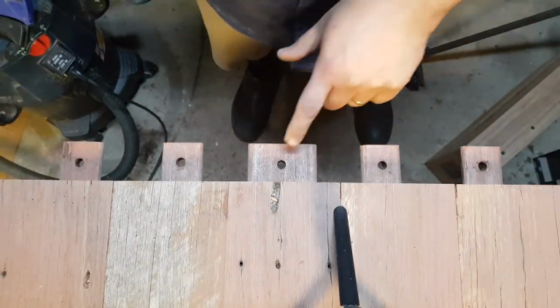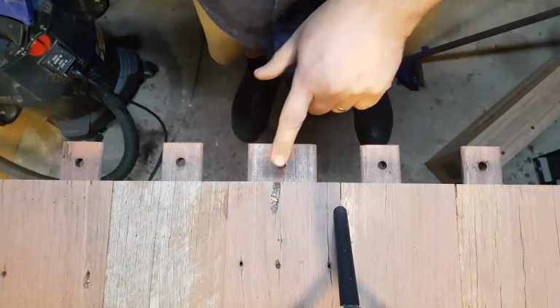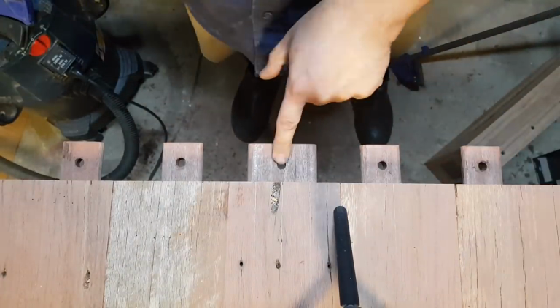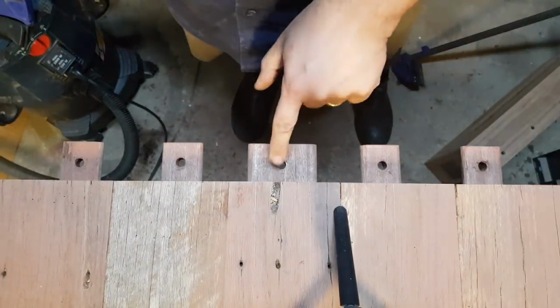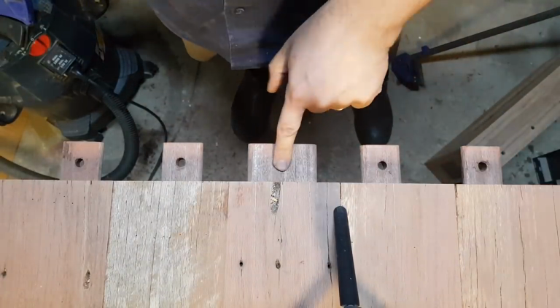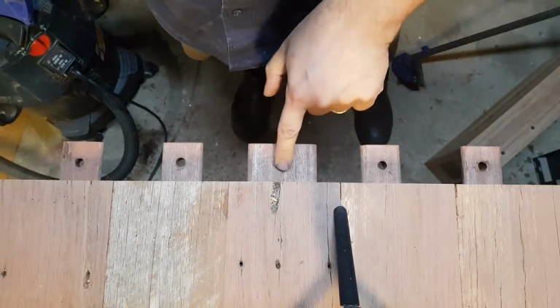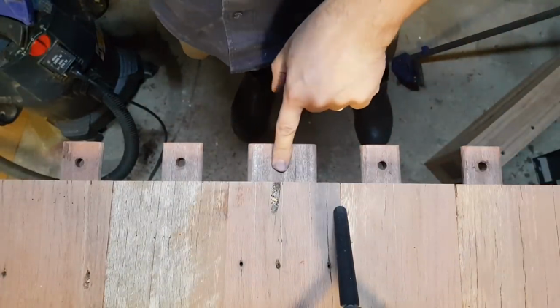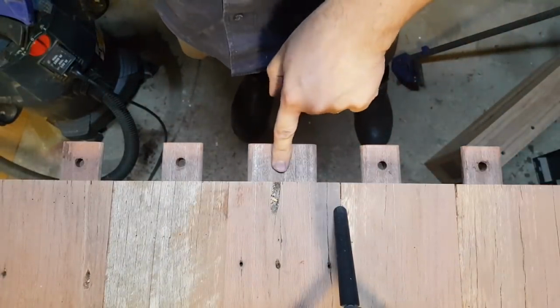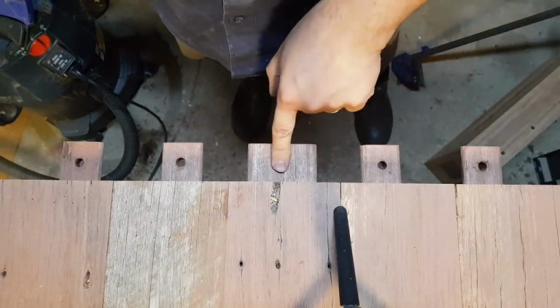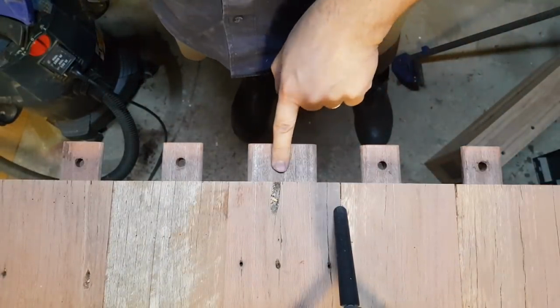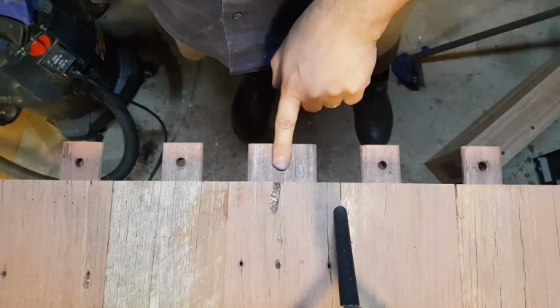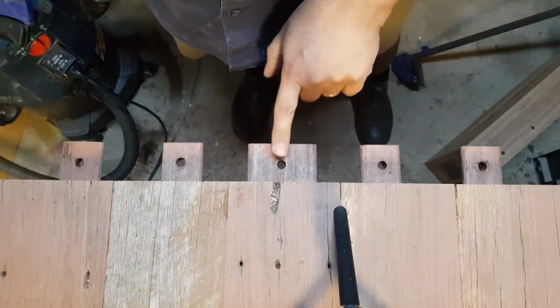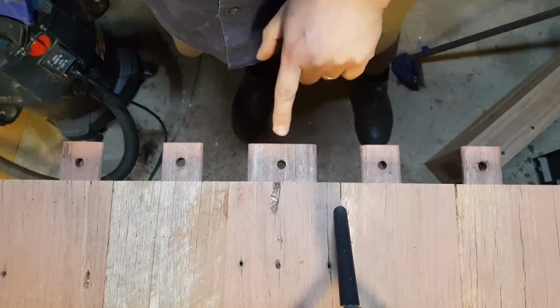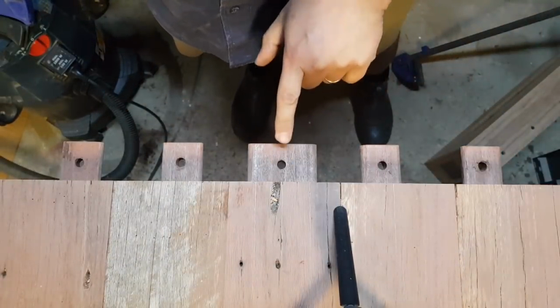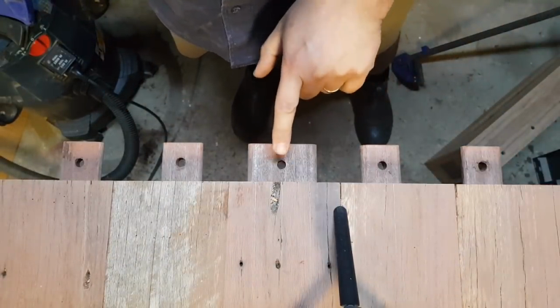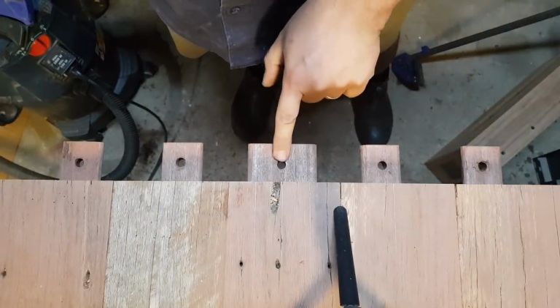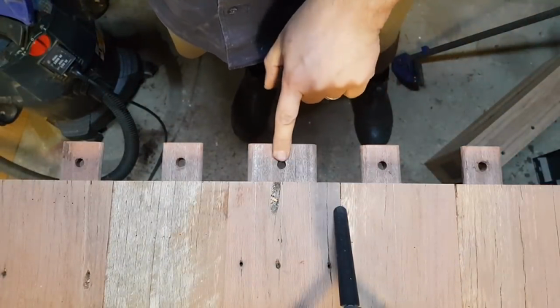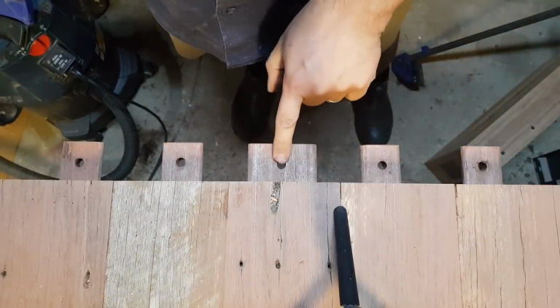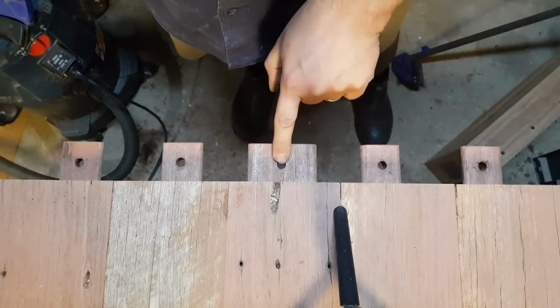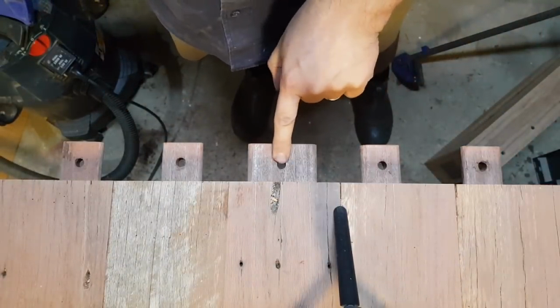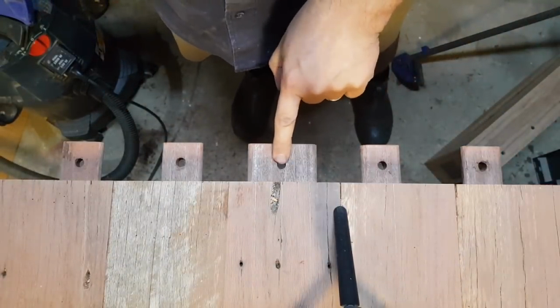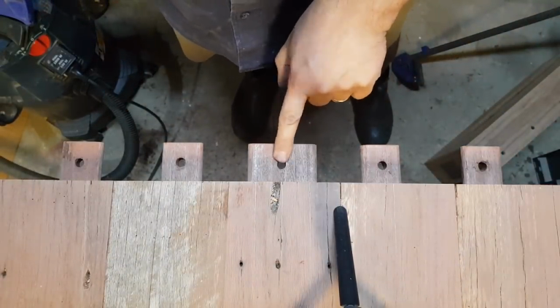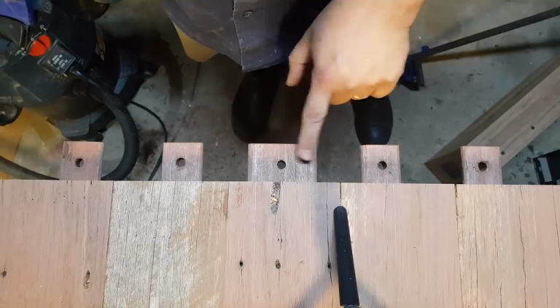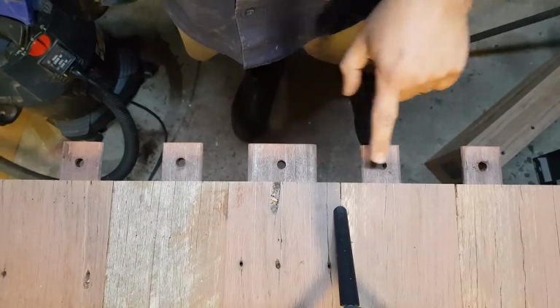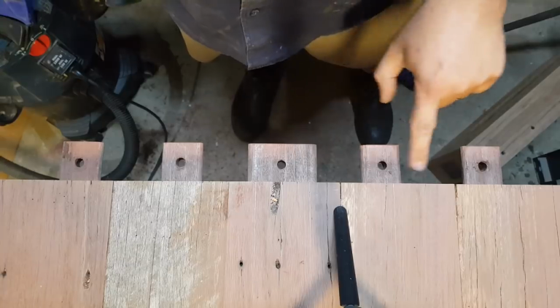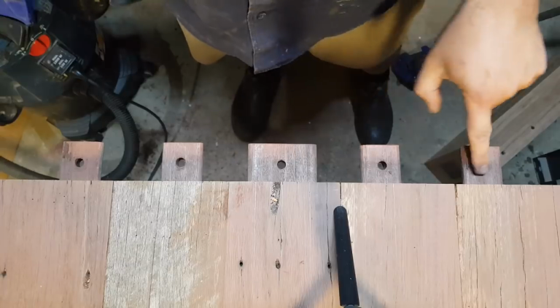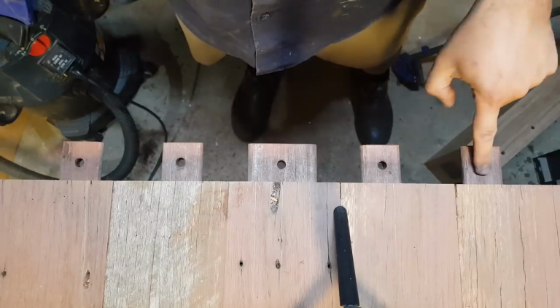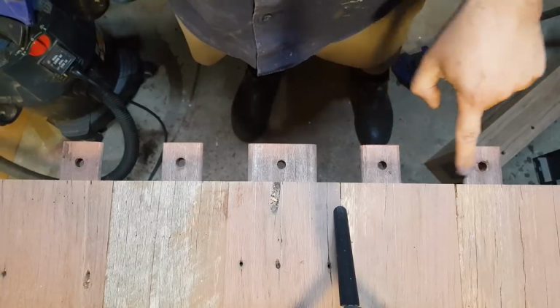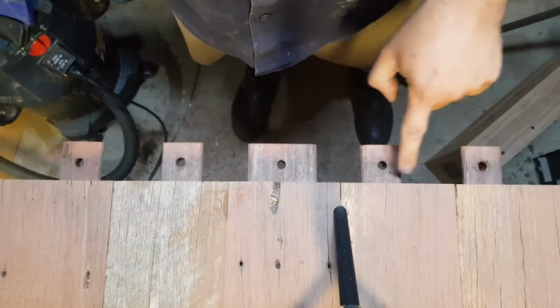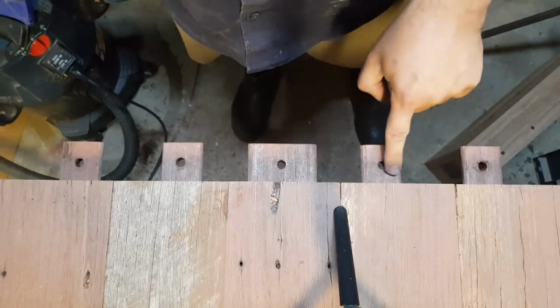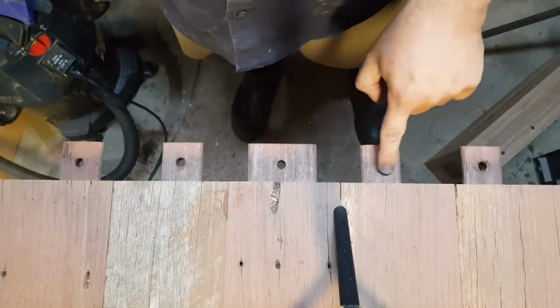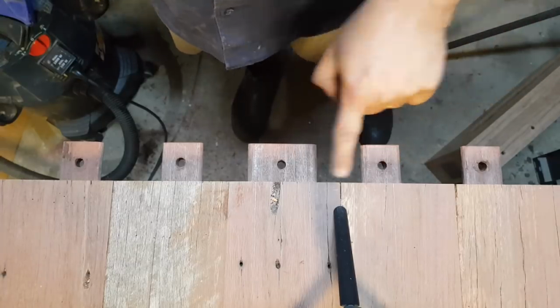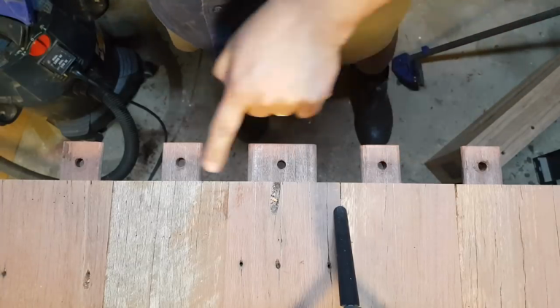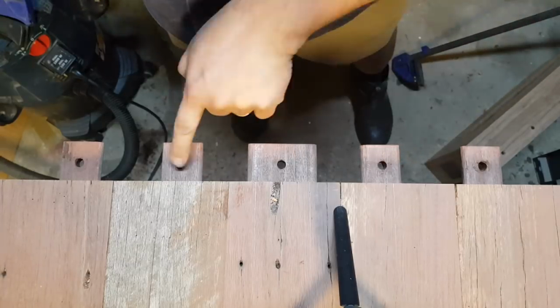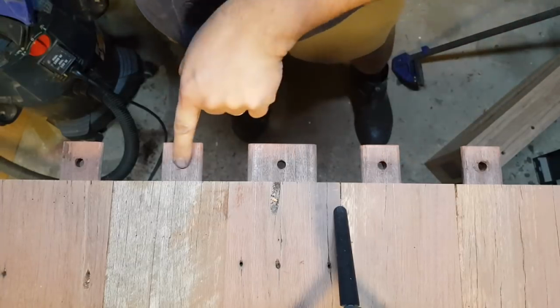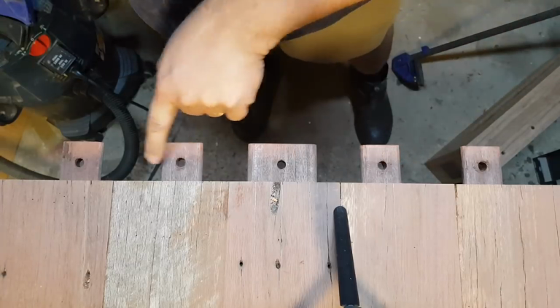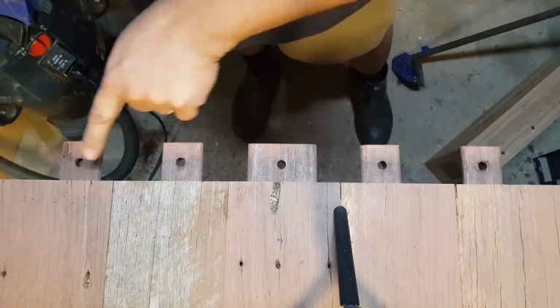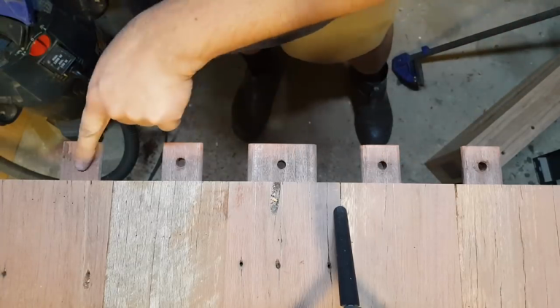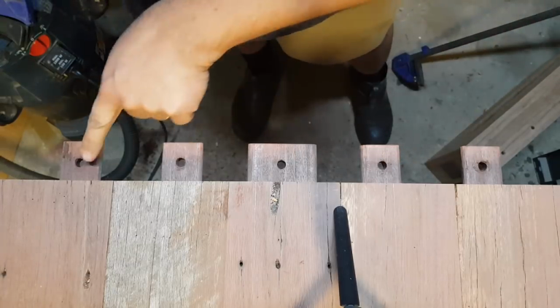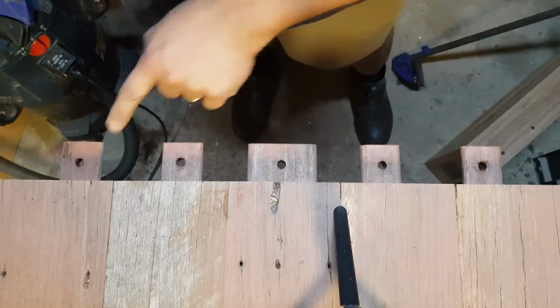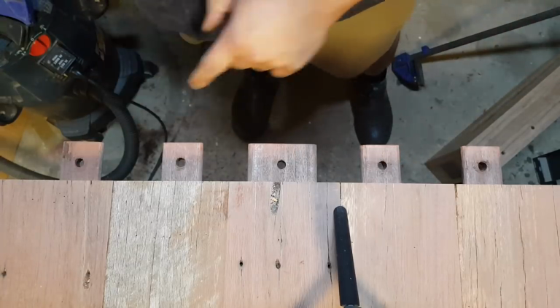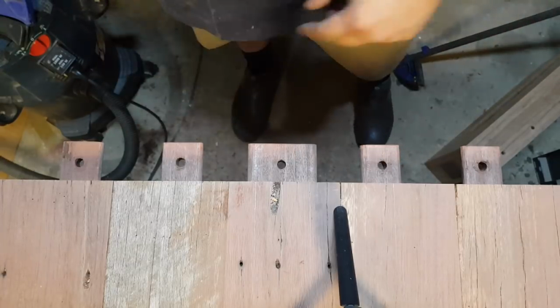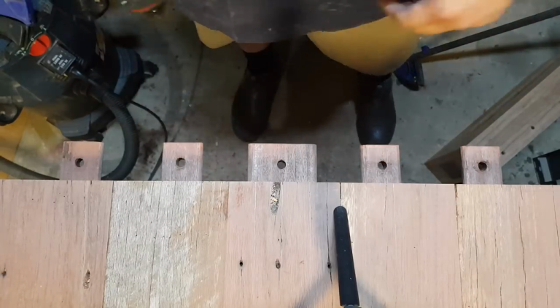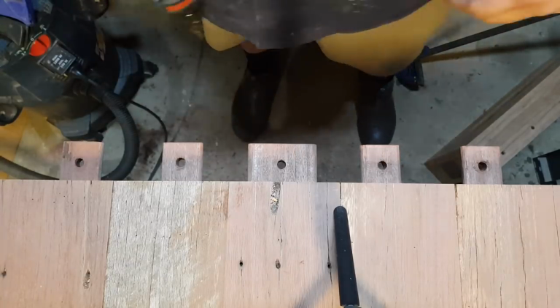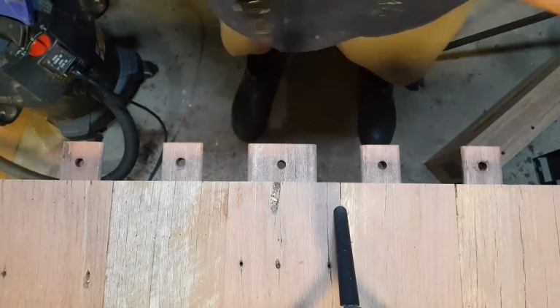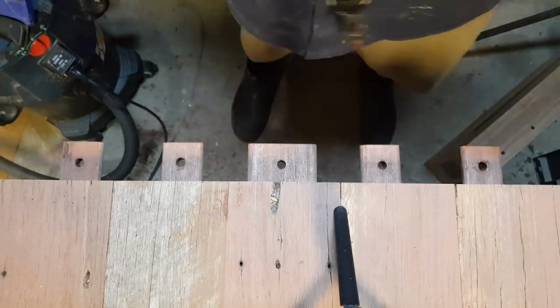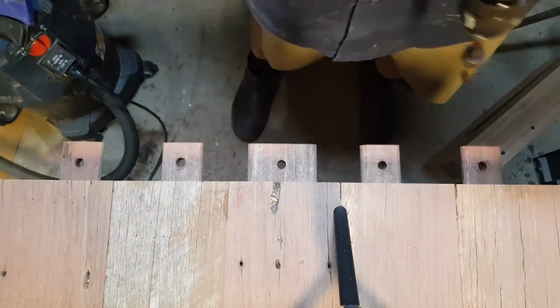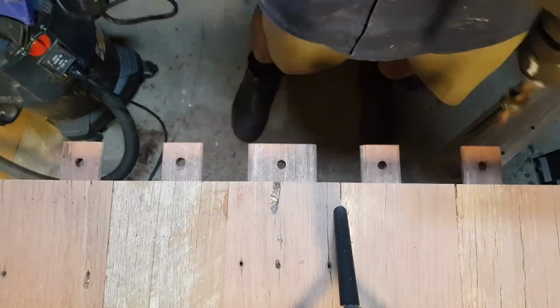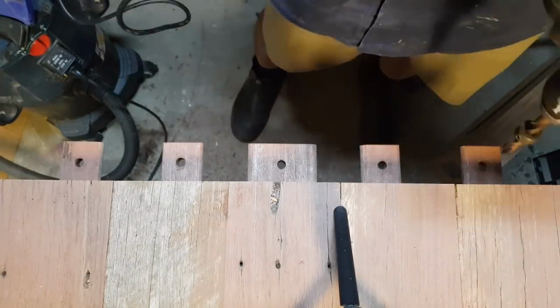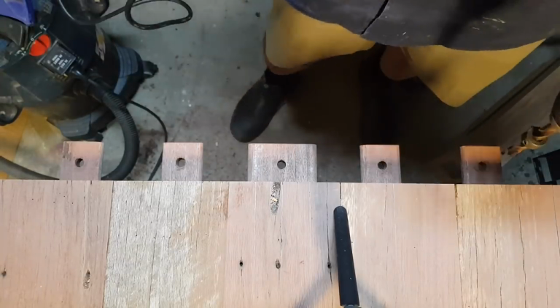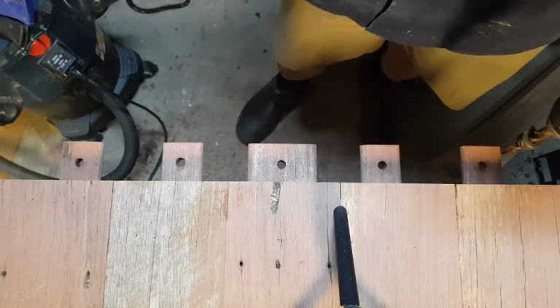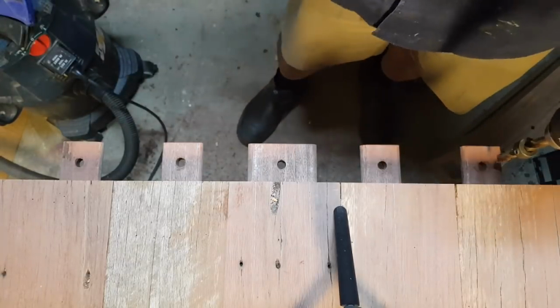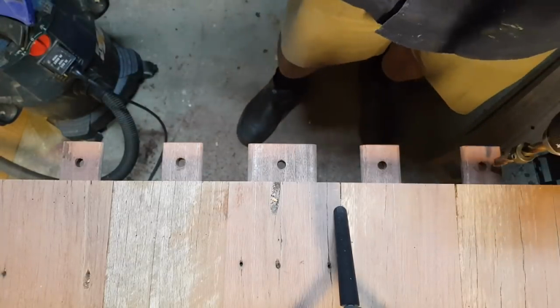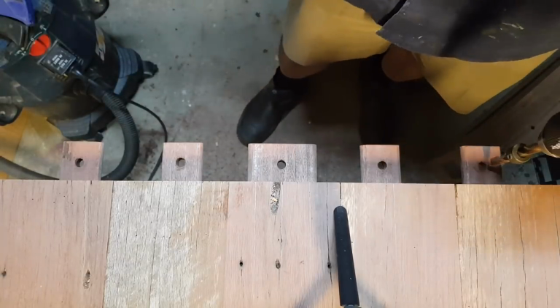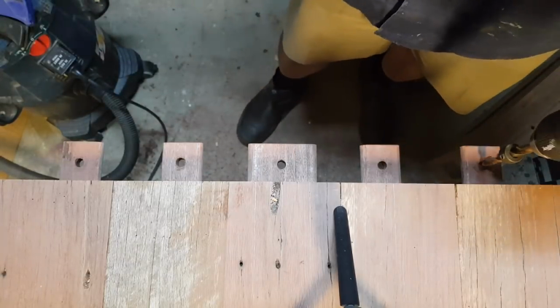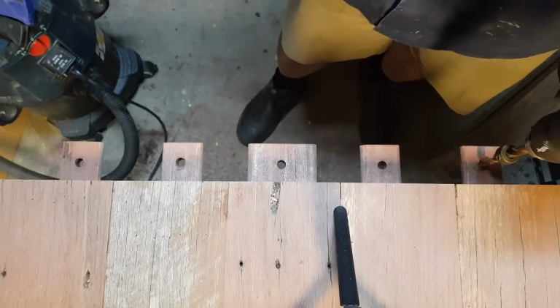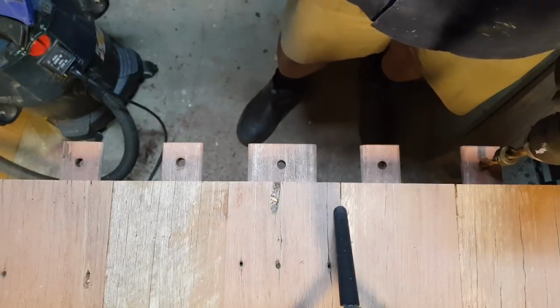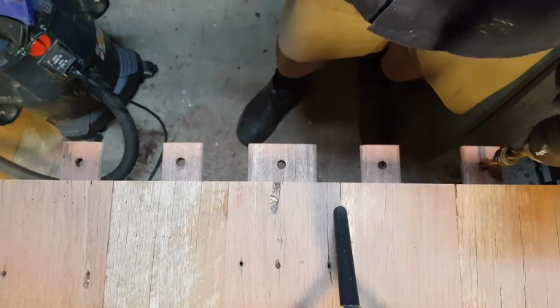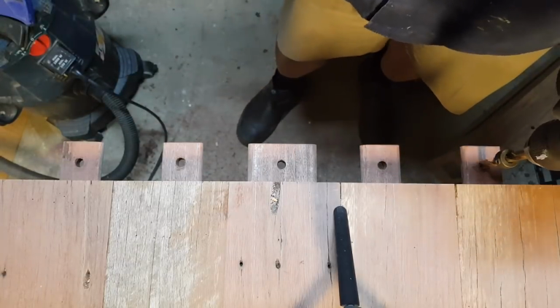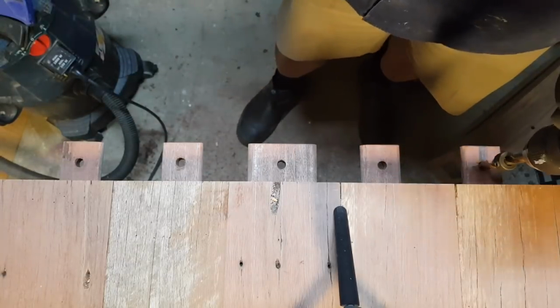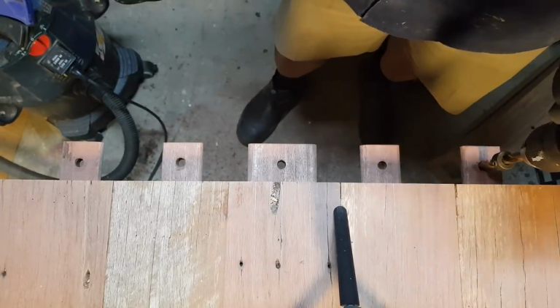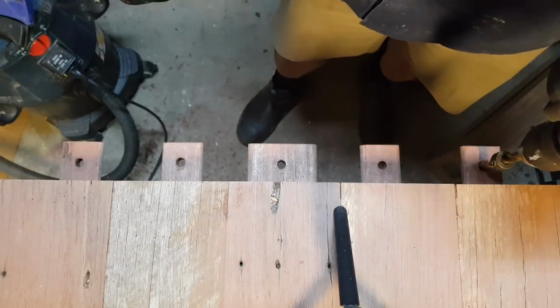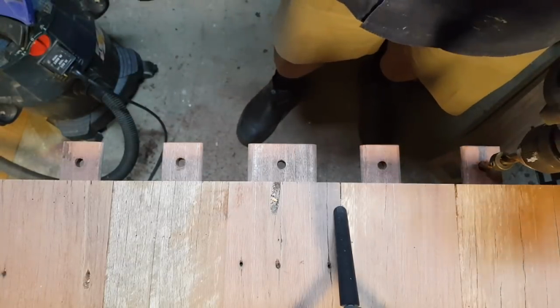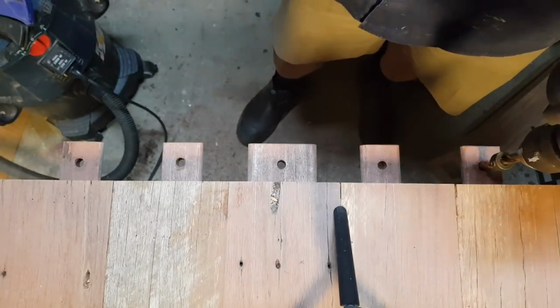The middle one we're going to glue in, so we're going to leave that tight. But all these other ones we're going to elongate — and that's how the board is going to have movement.